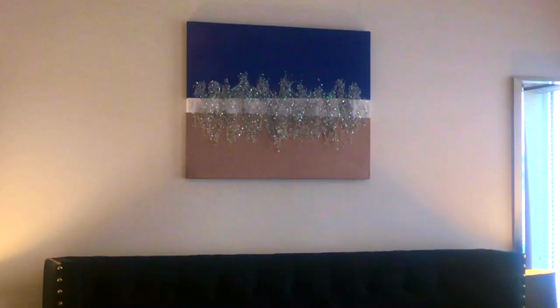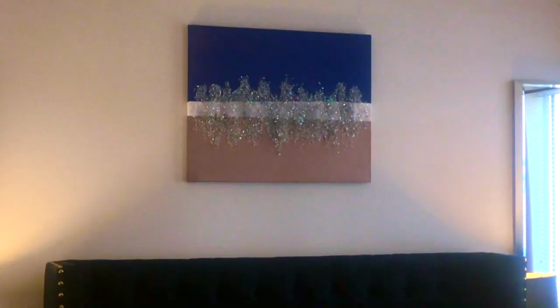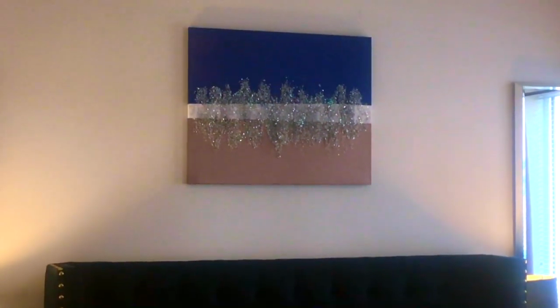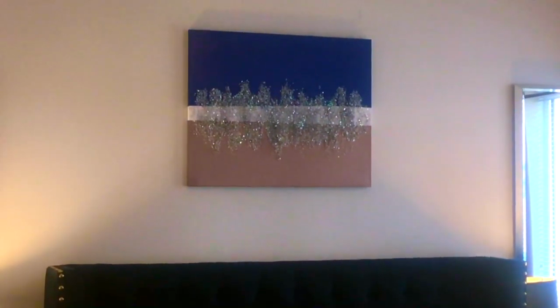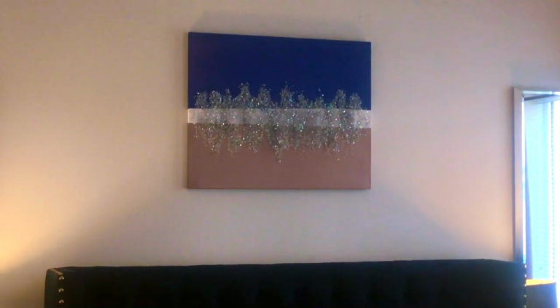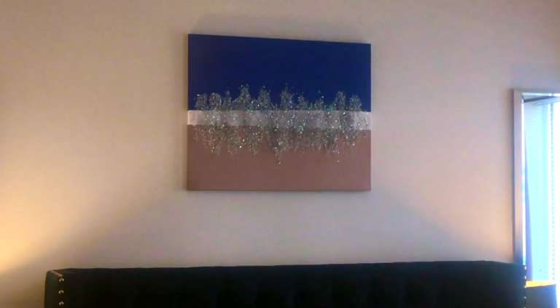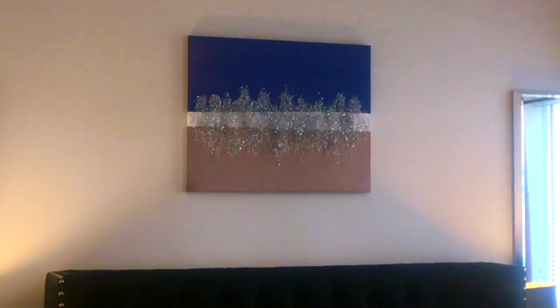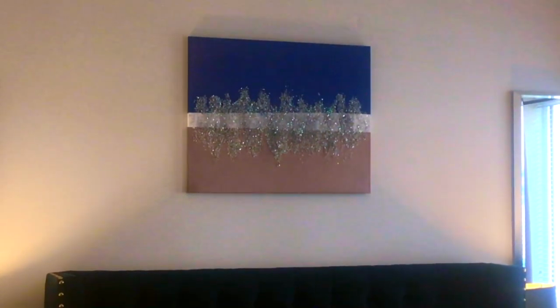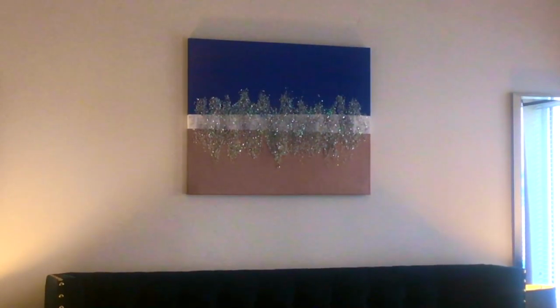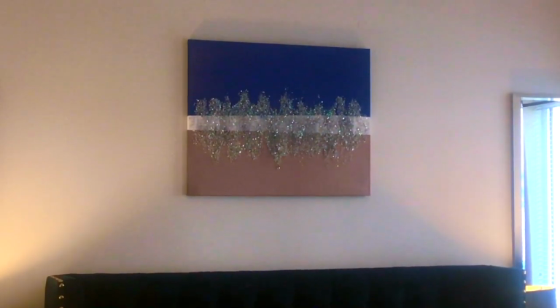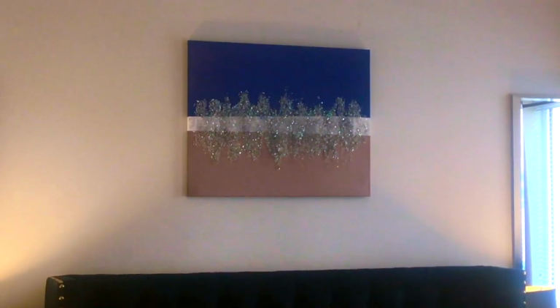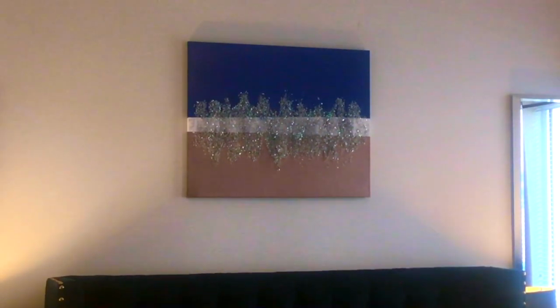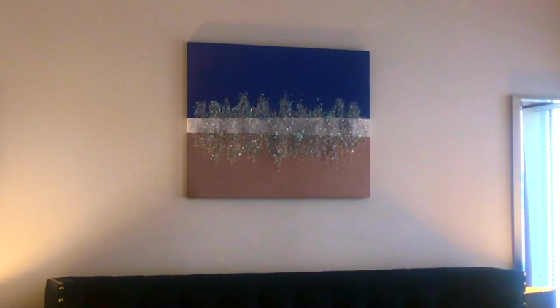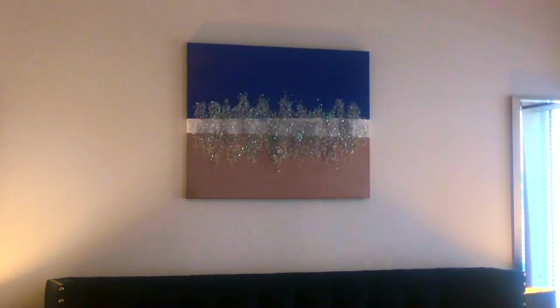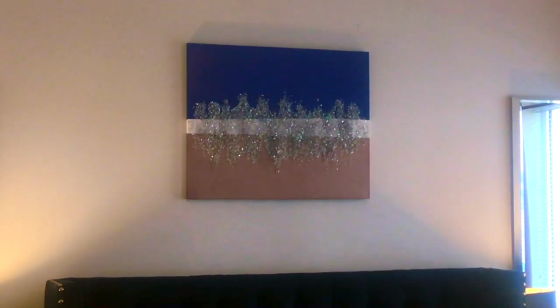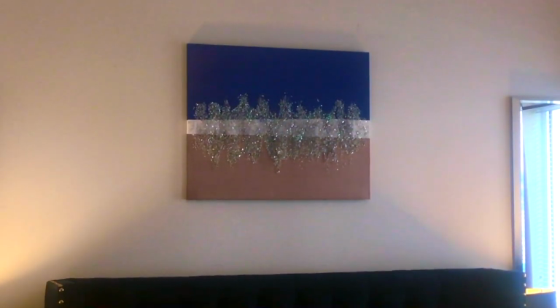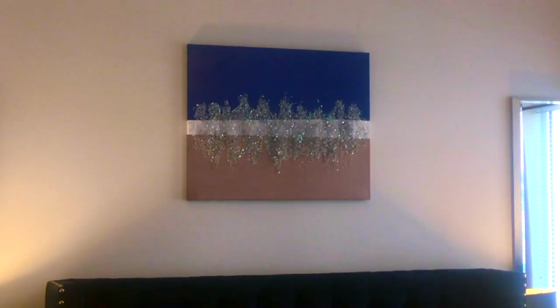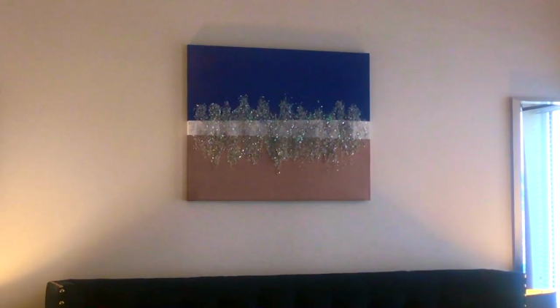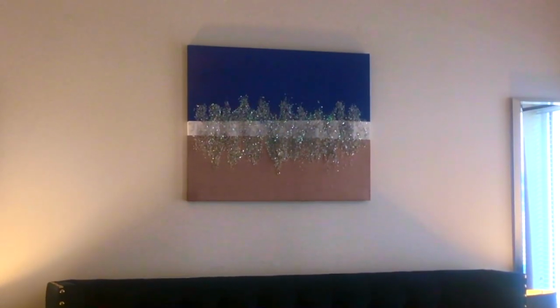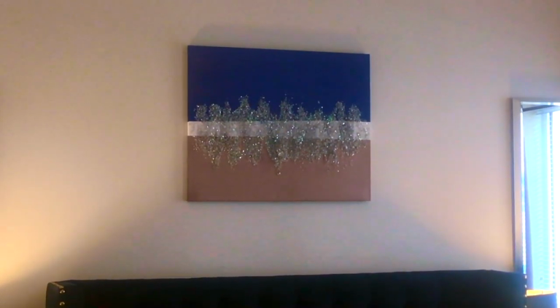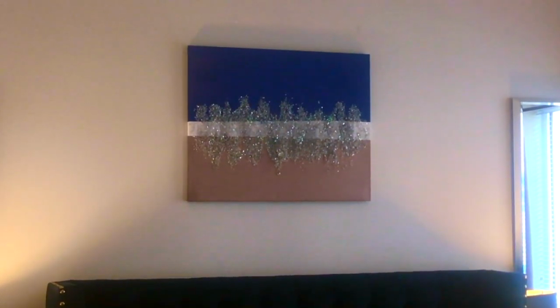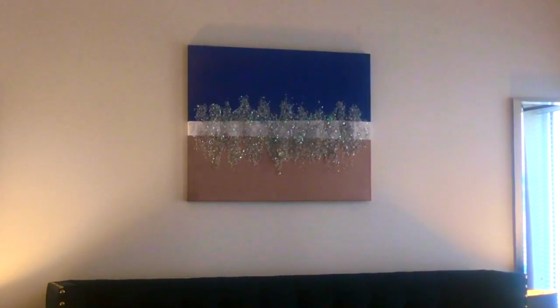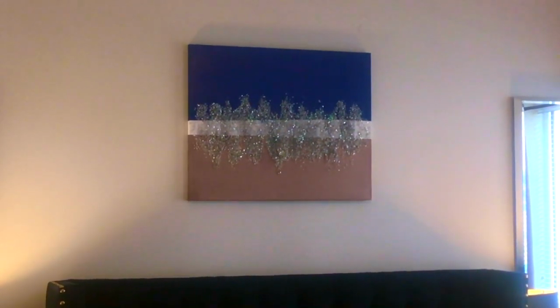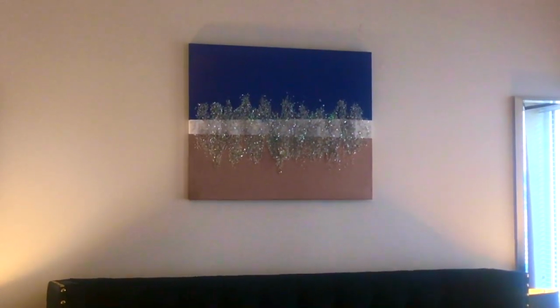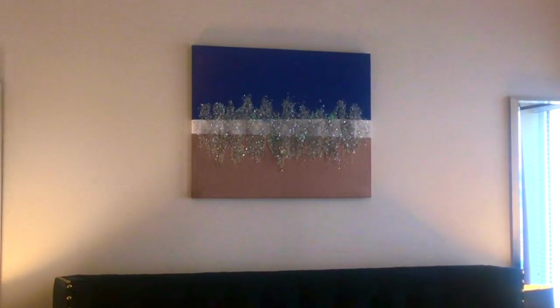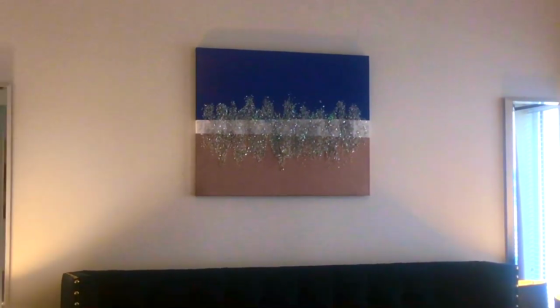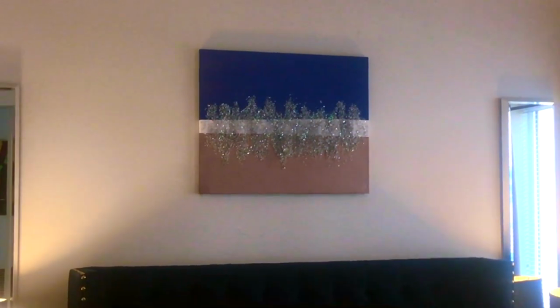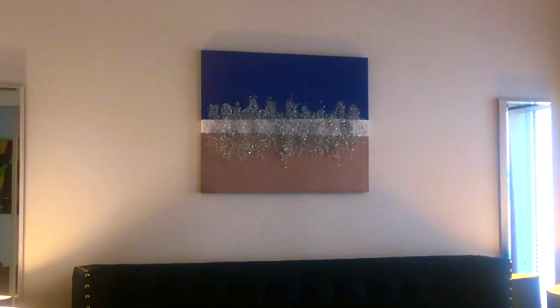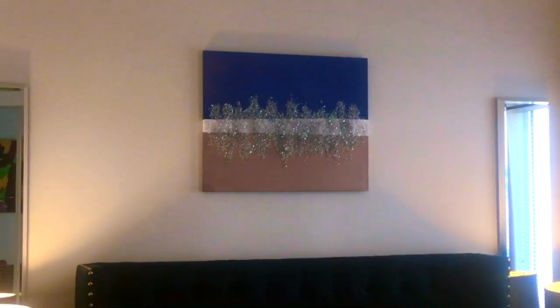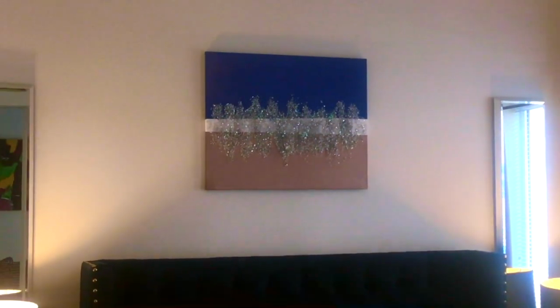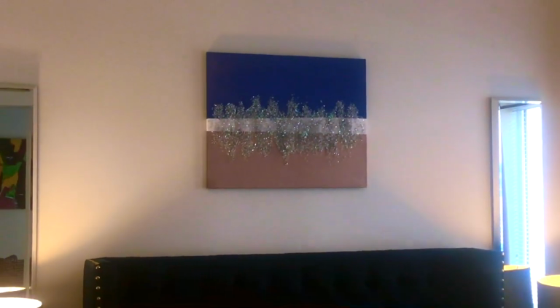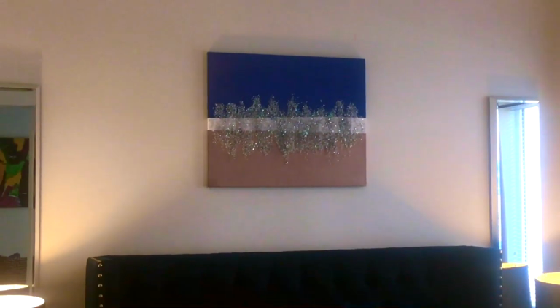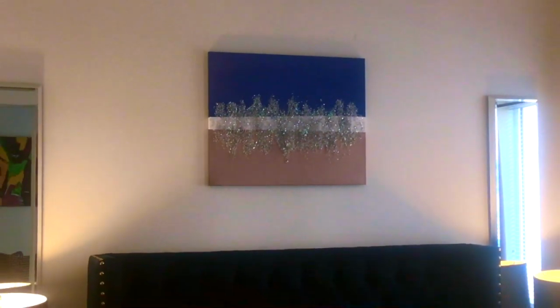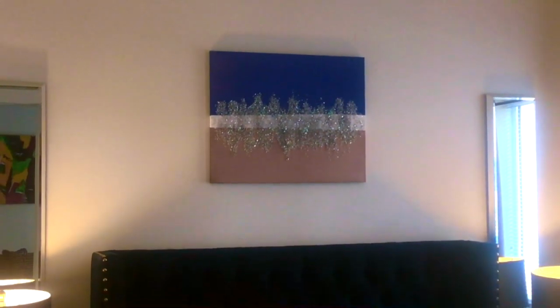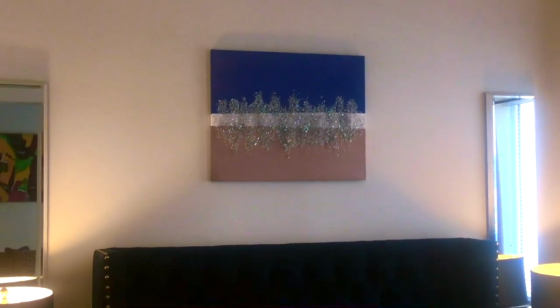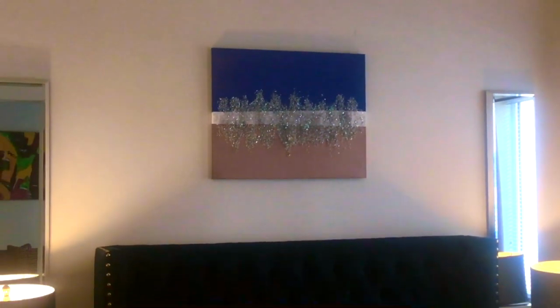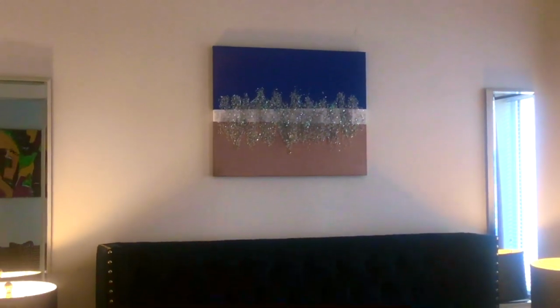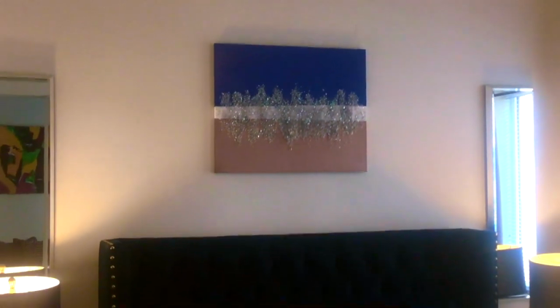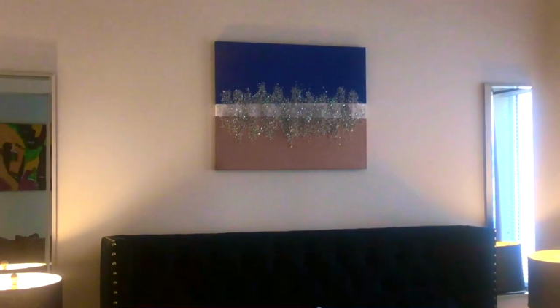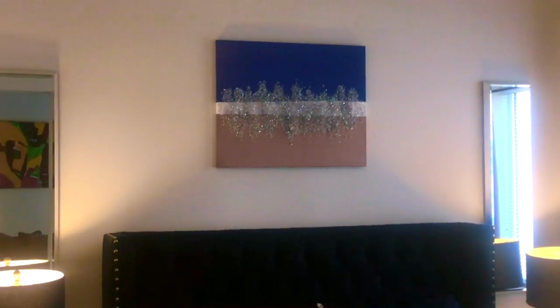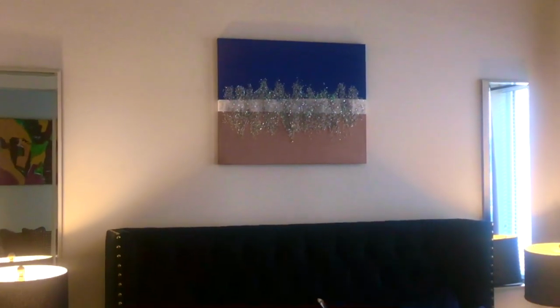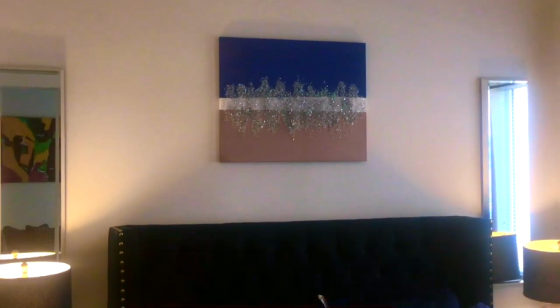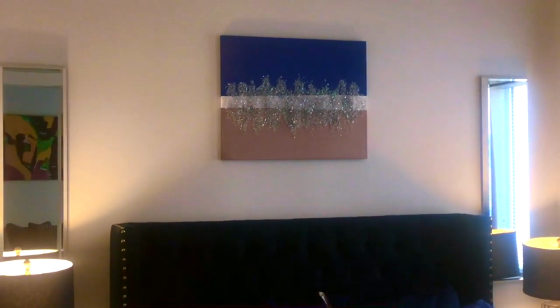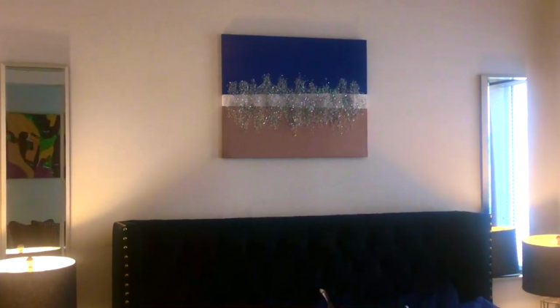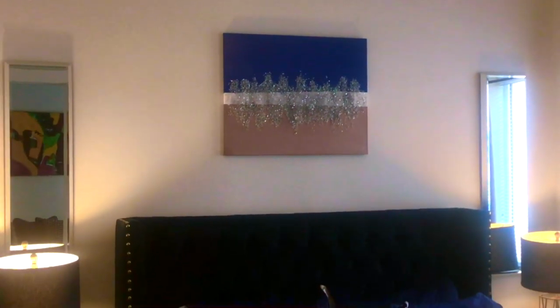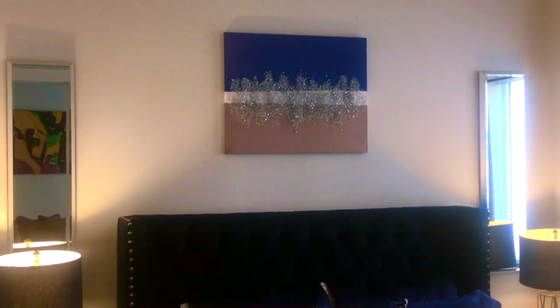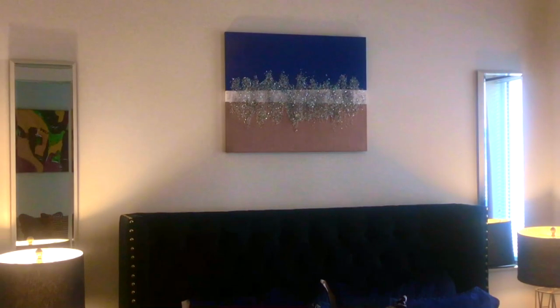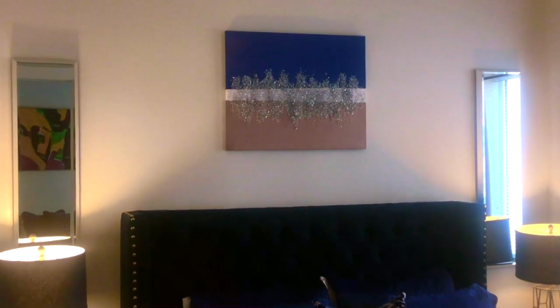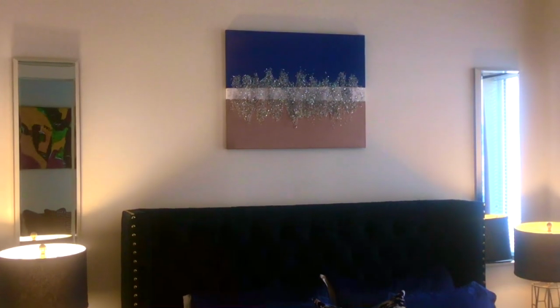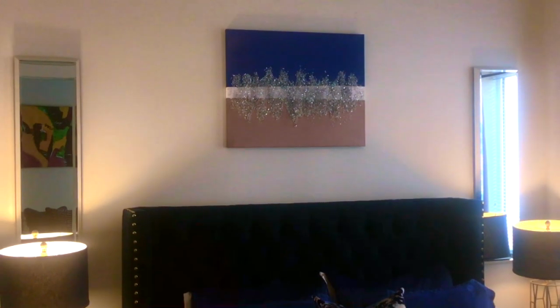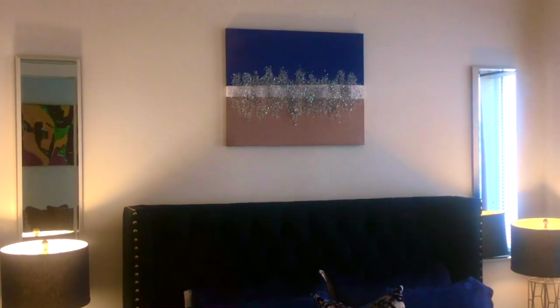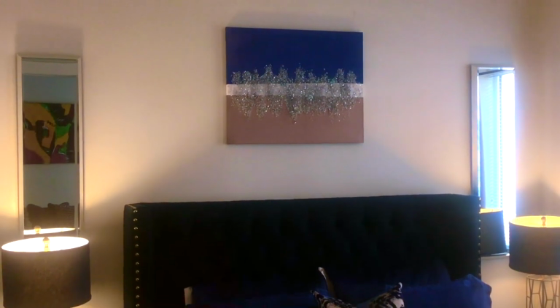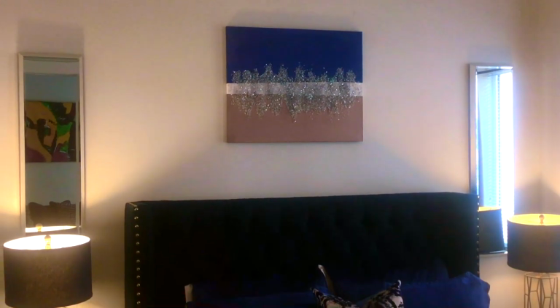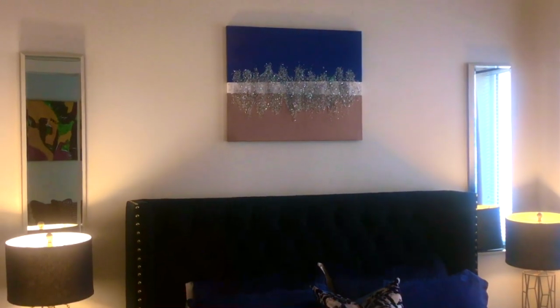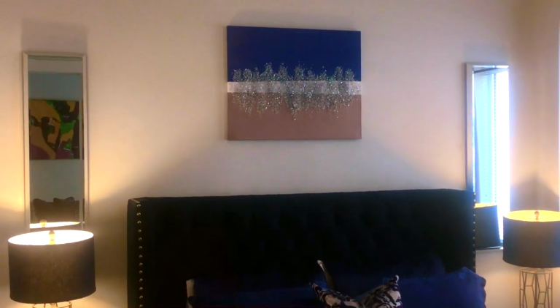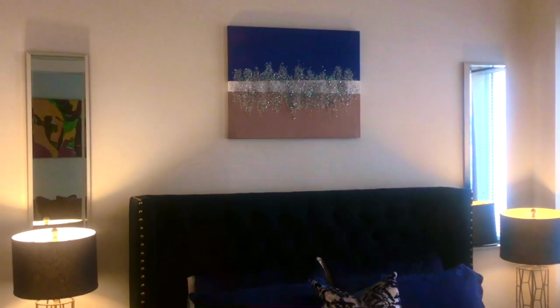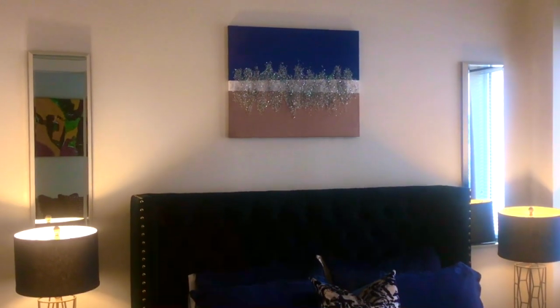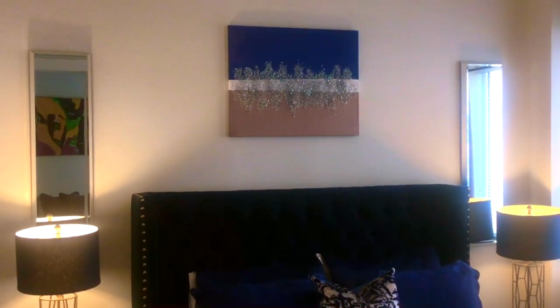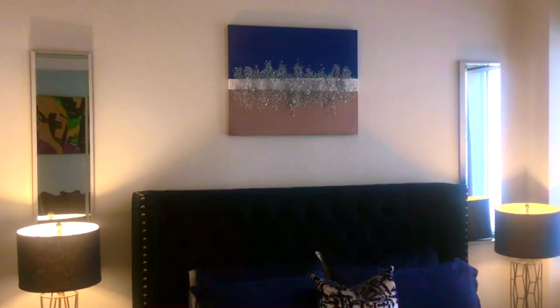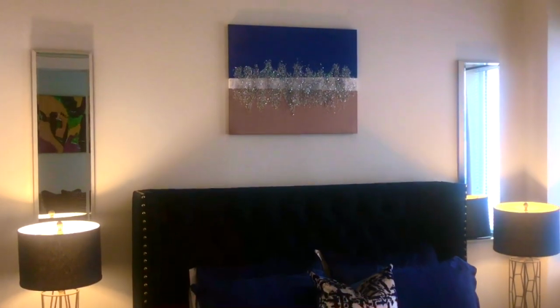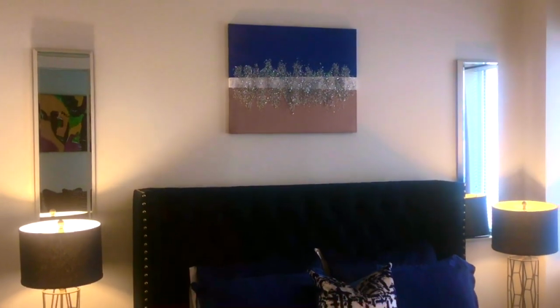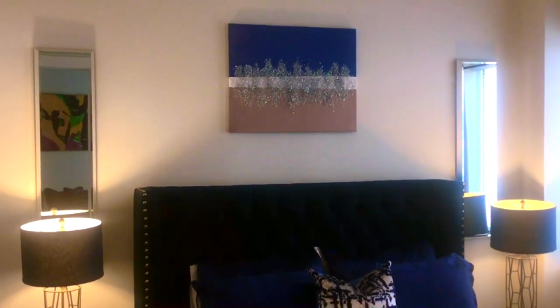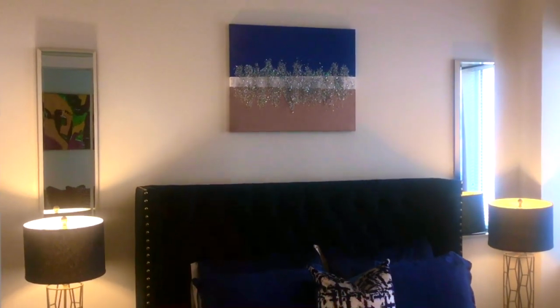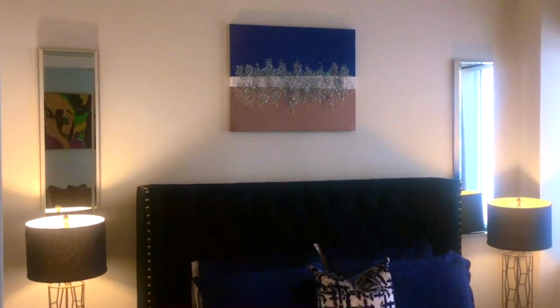And here's the finished product hanging over my bed. If you like what you see, hit the thumbs up button. Thanks to all of you, and thanks so much for watching. Bye!